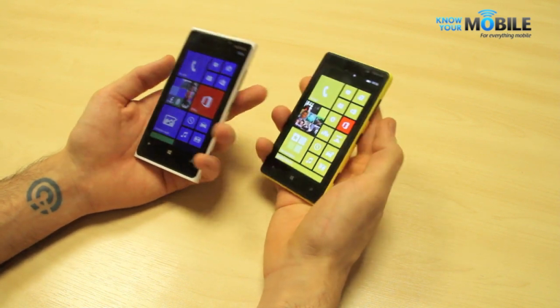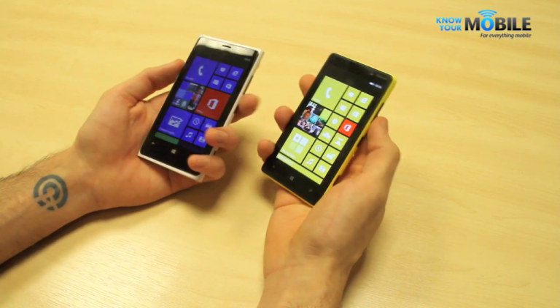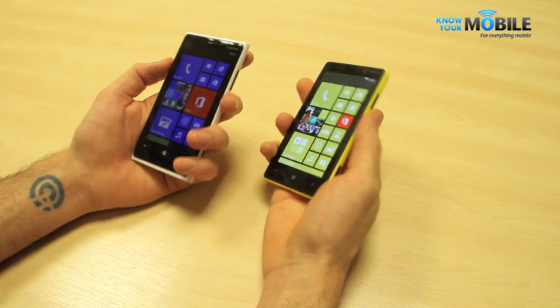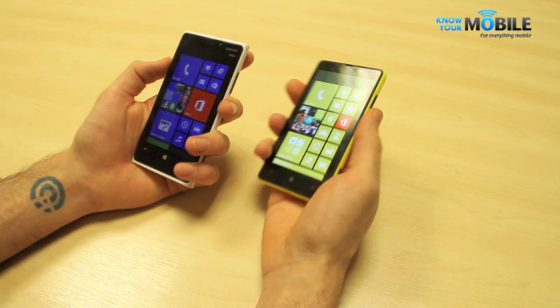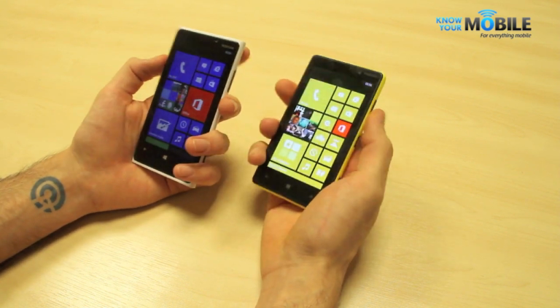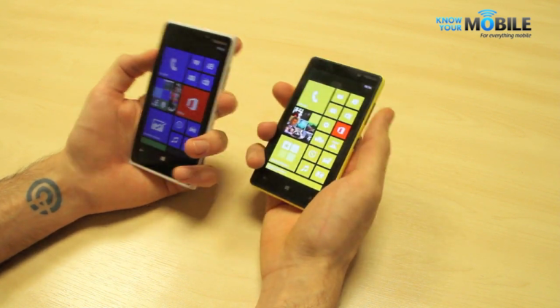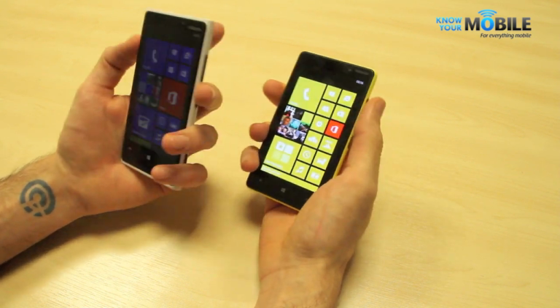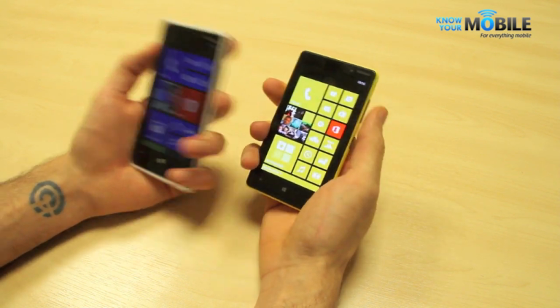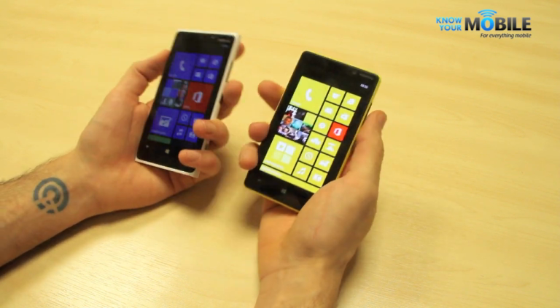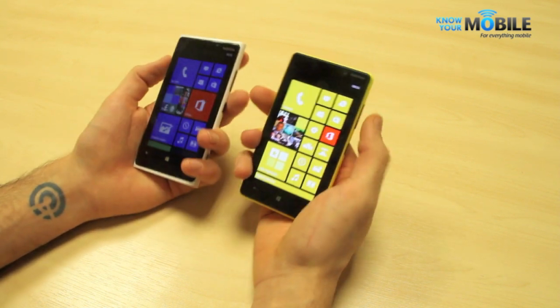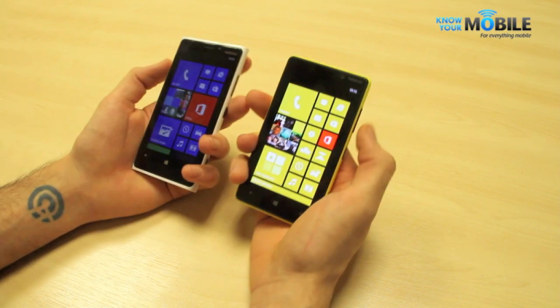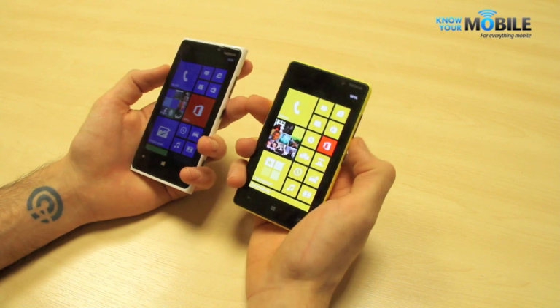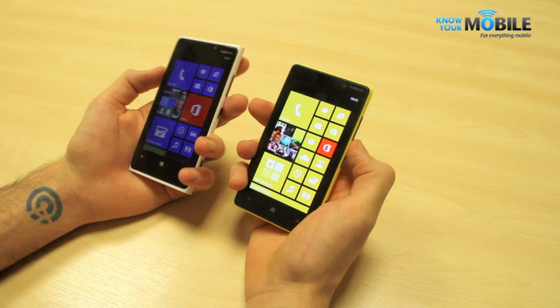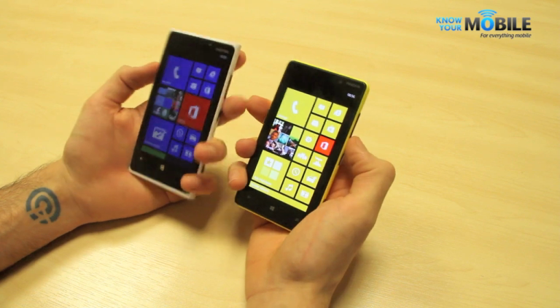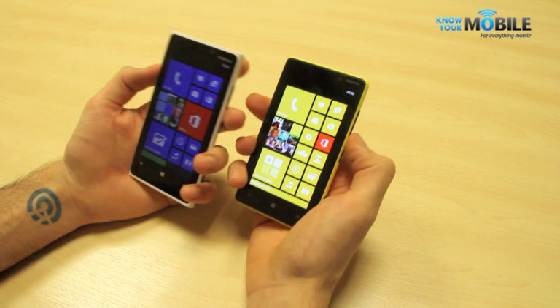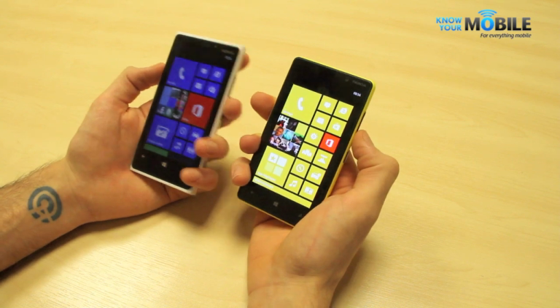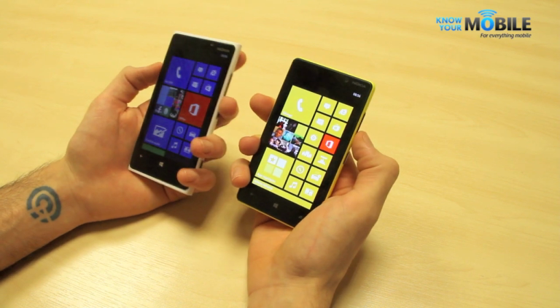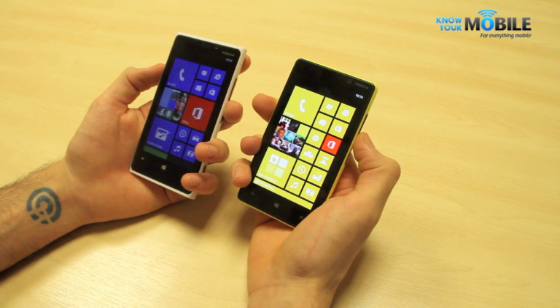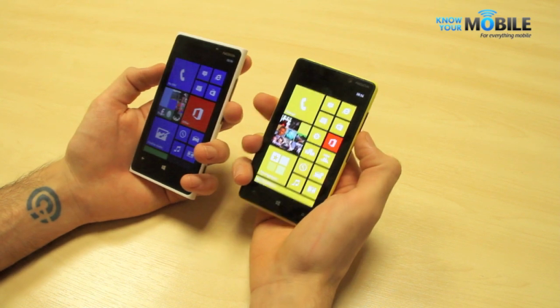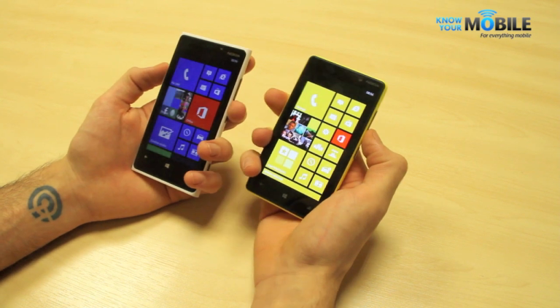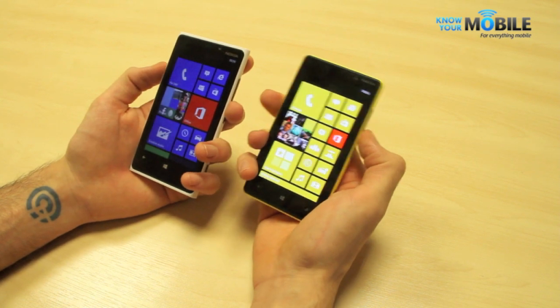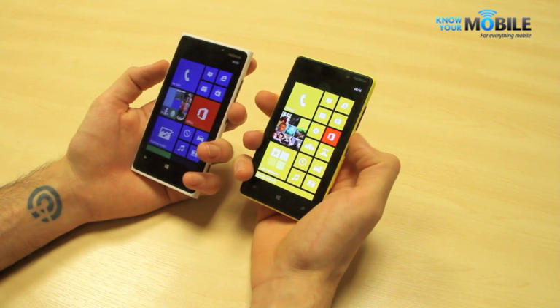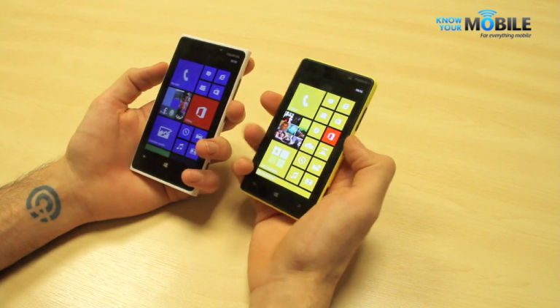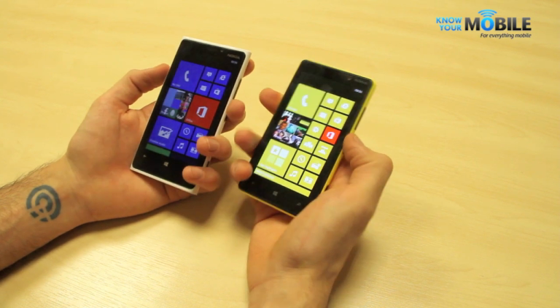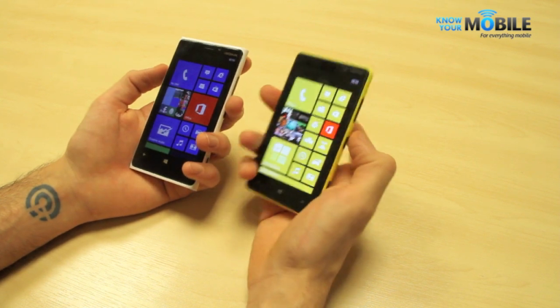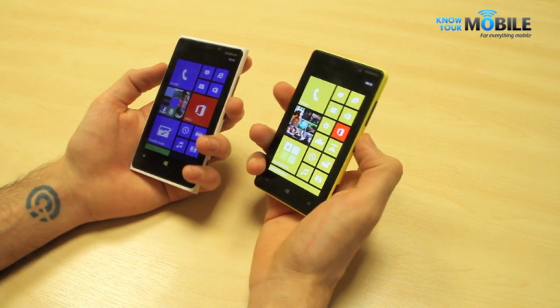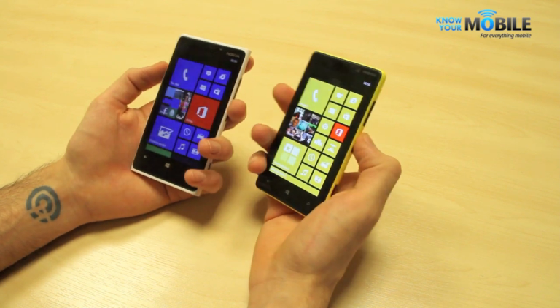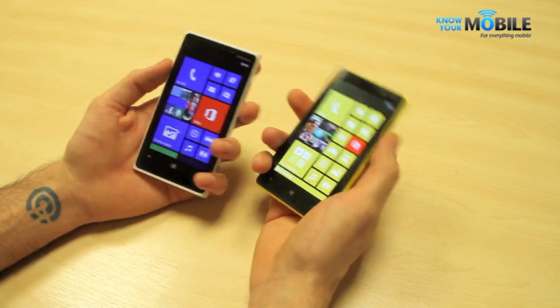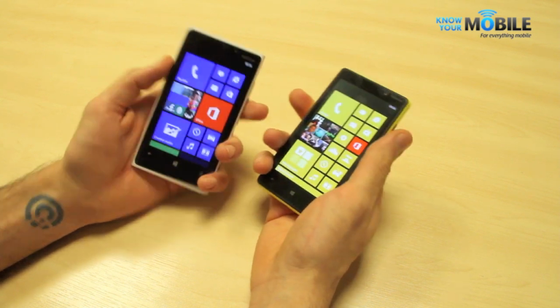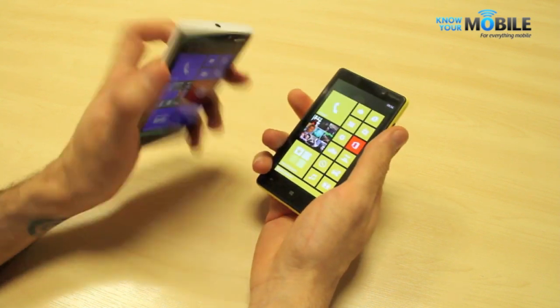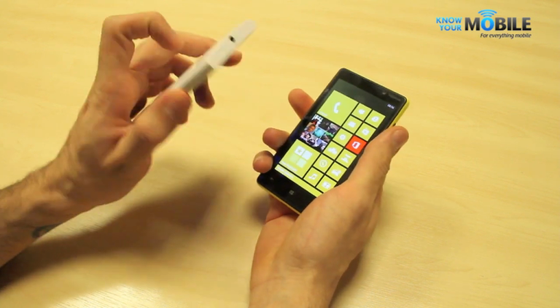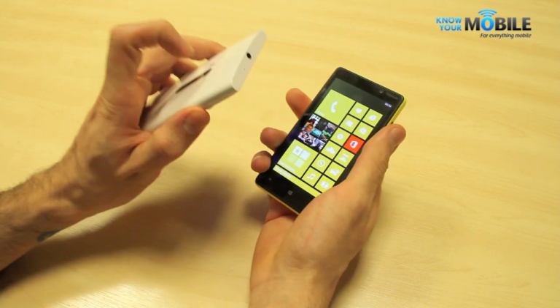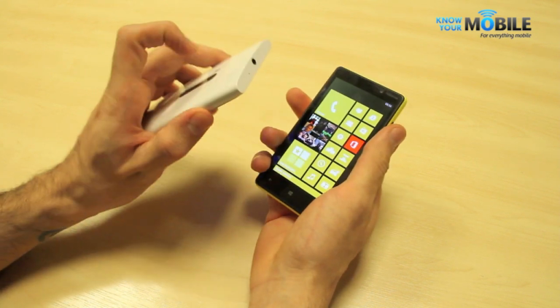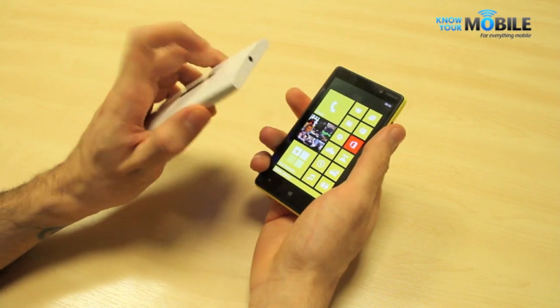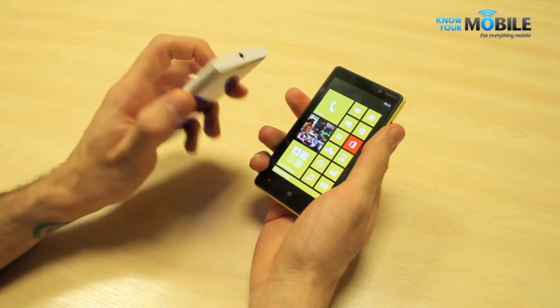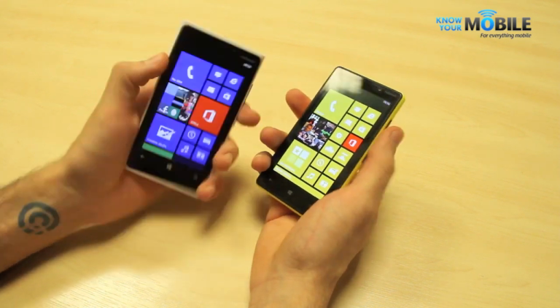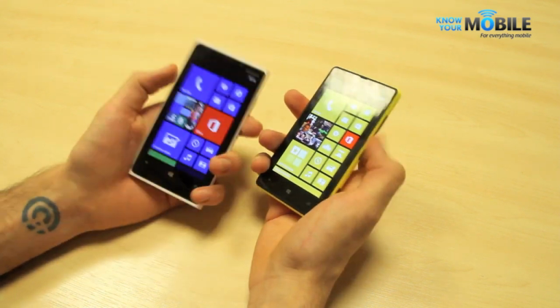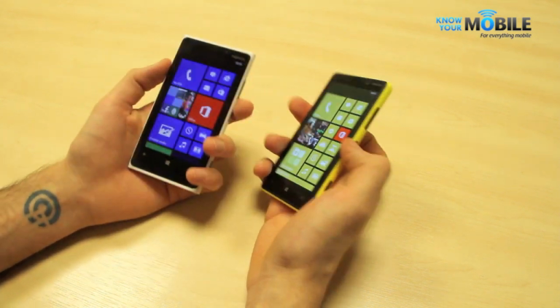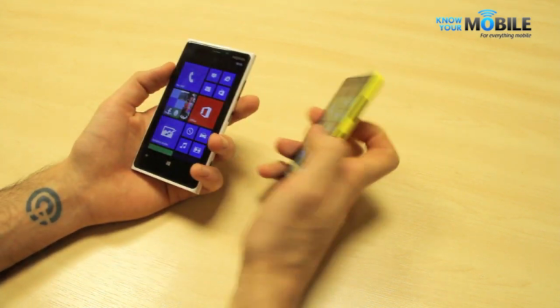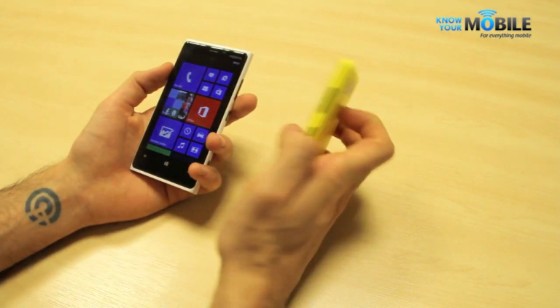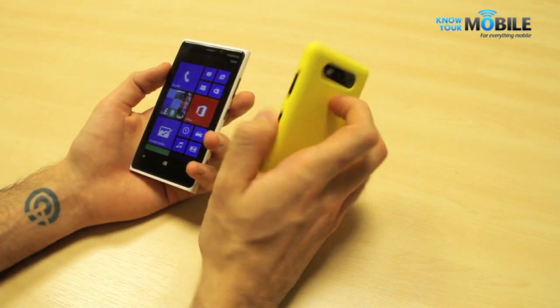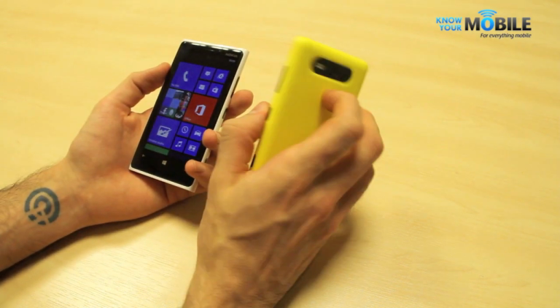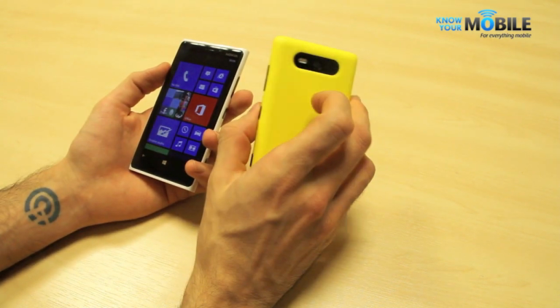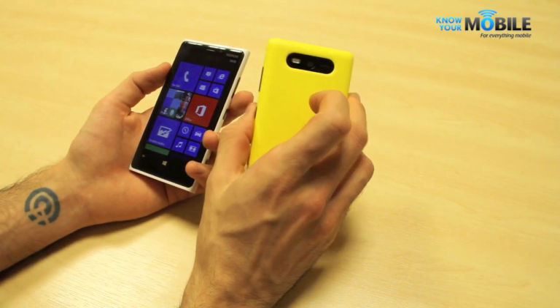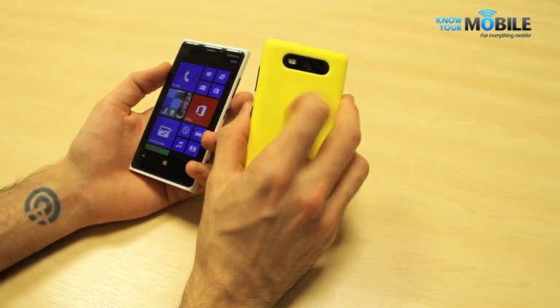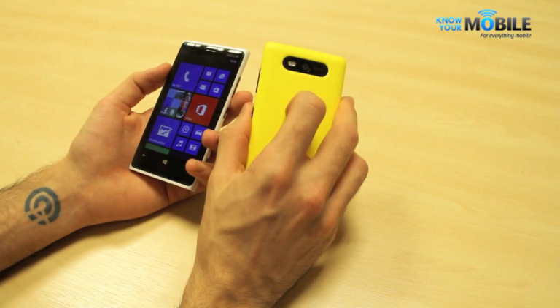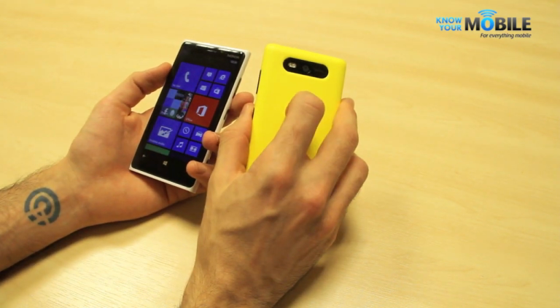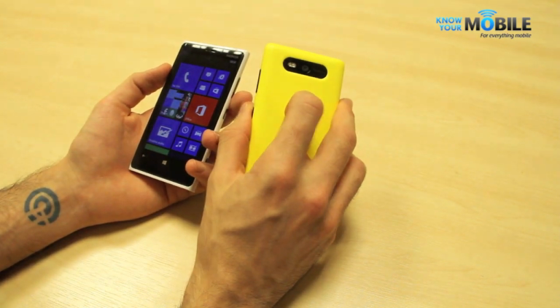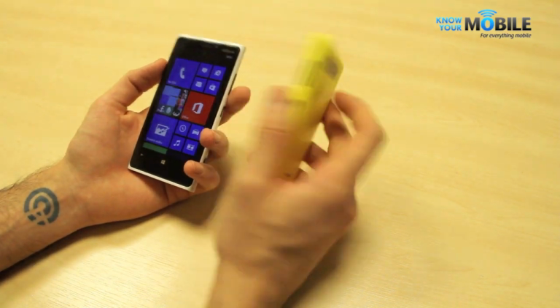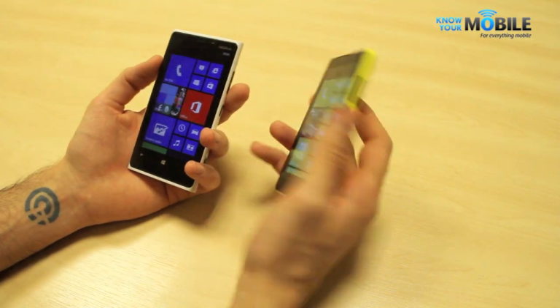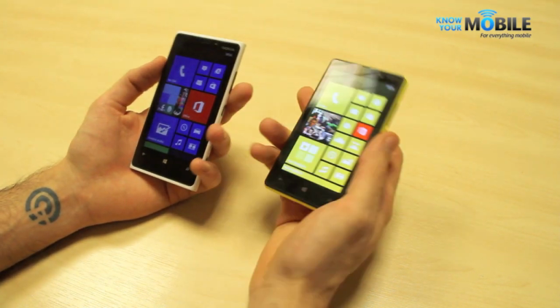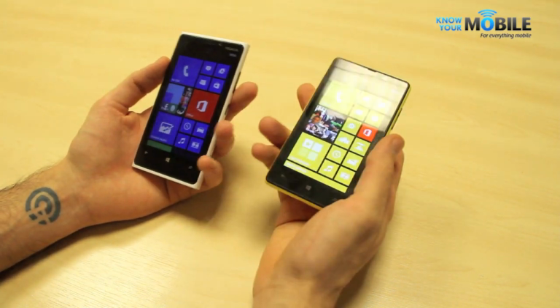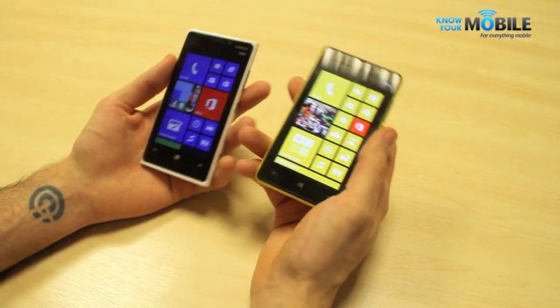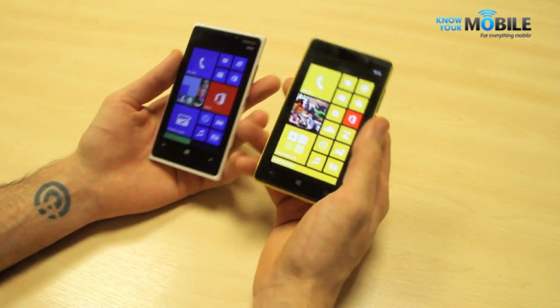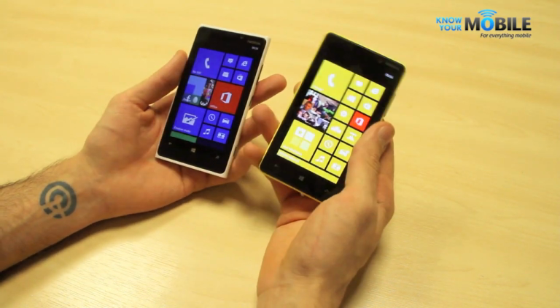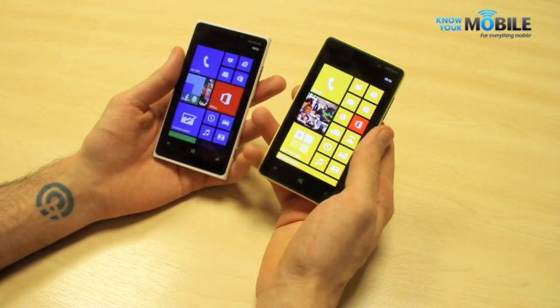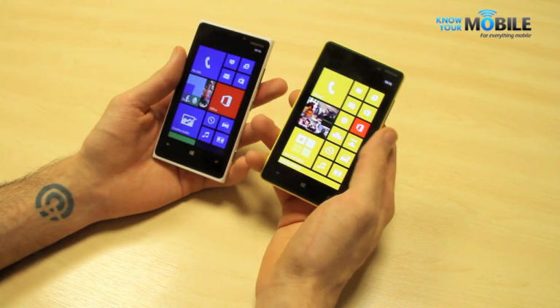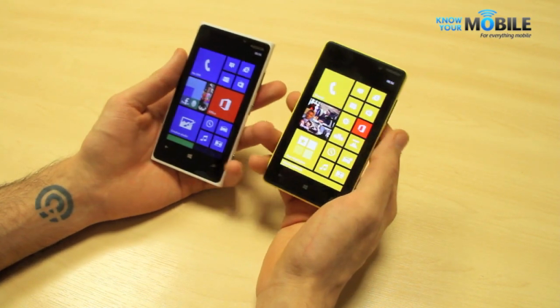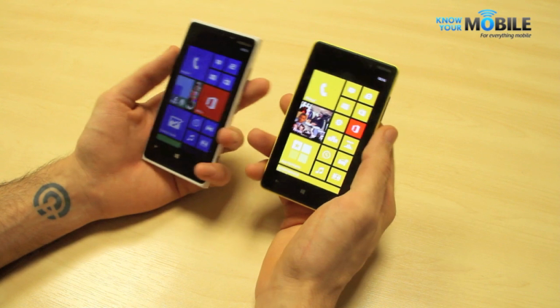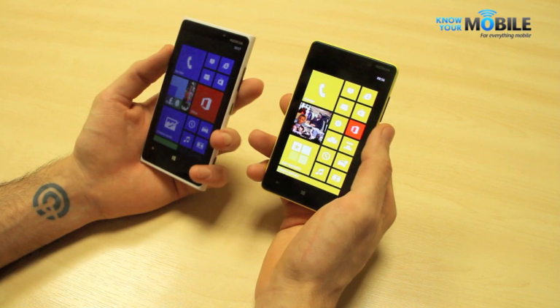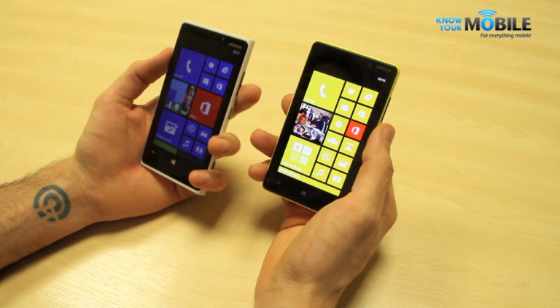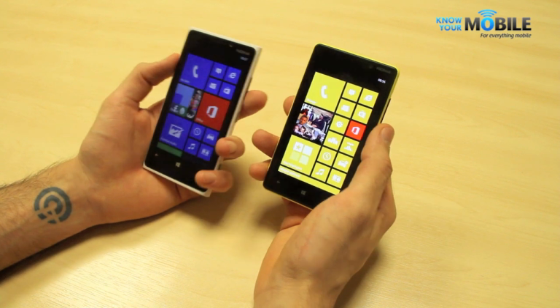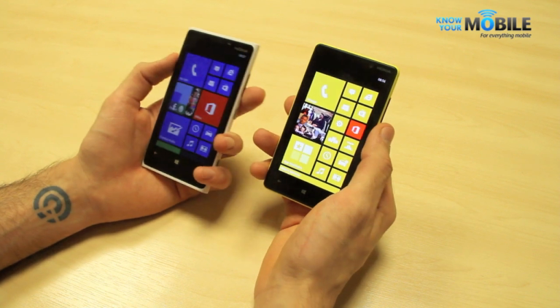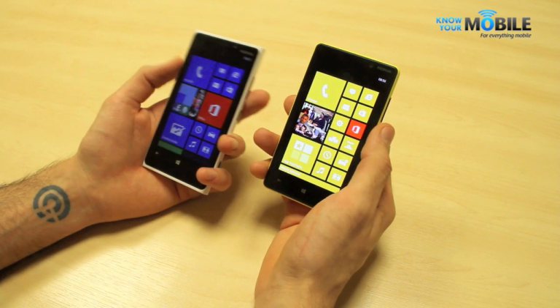Having said that, both devices feel very, very rich. The 920 is unibody, whereas the 820 isn't, with a removable back cover.